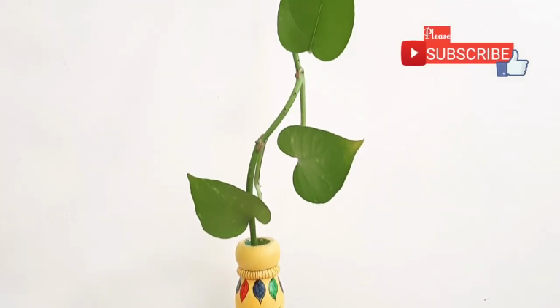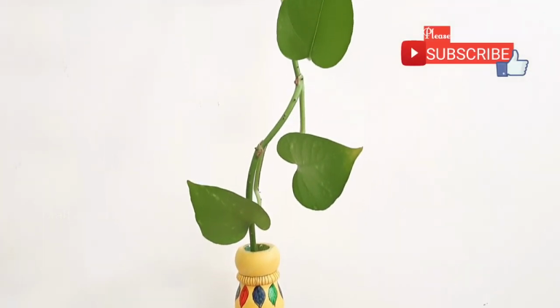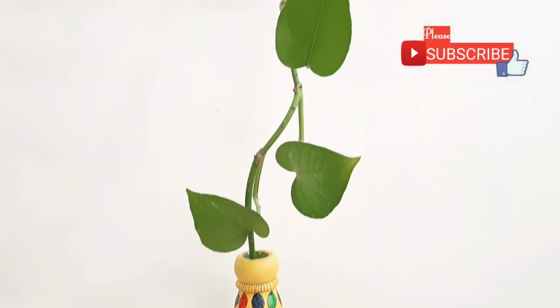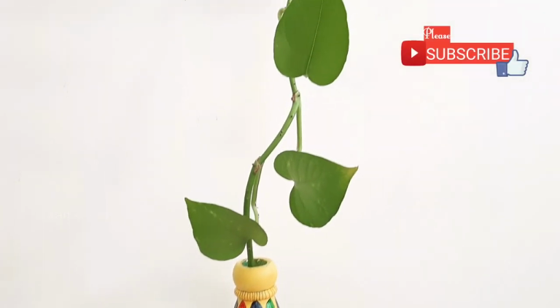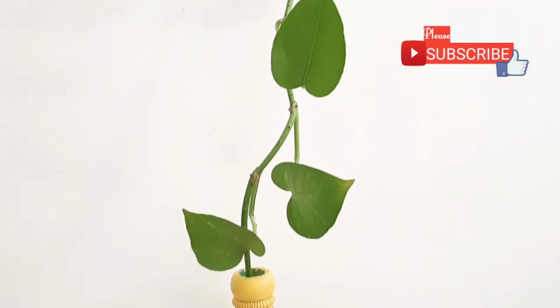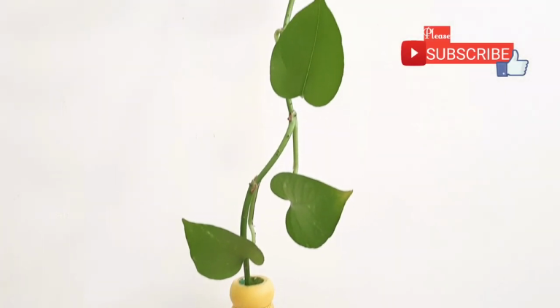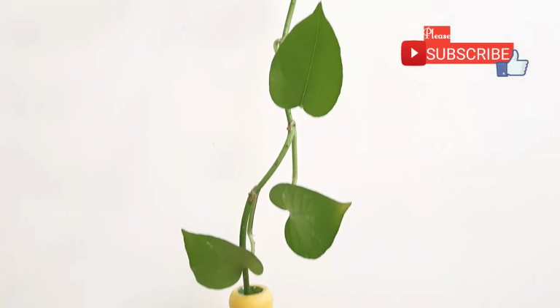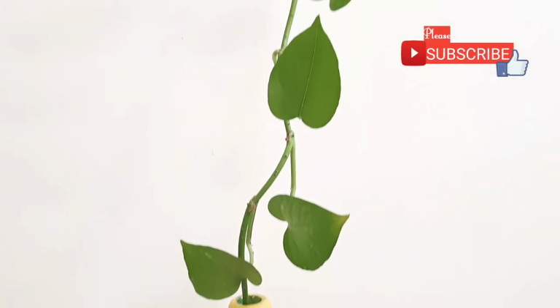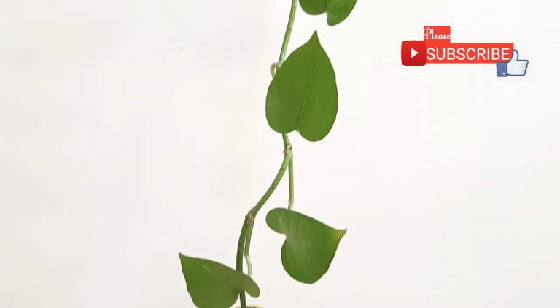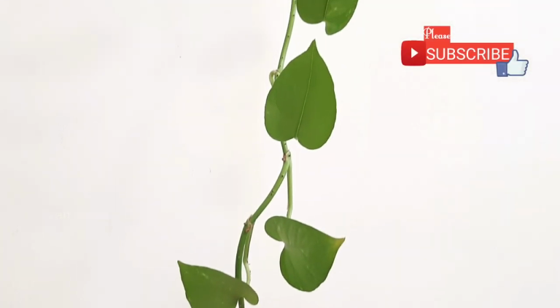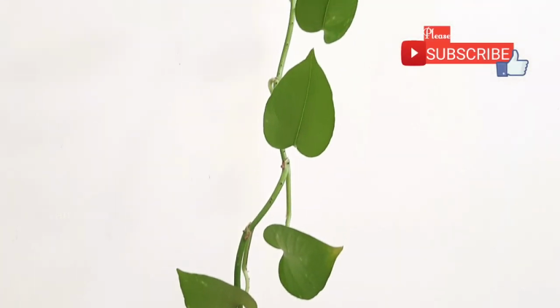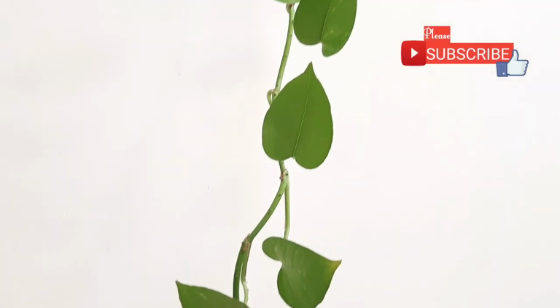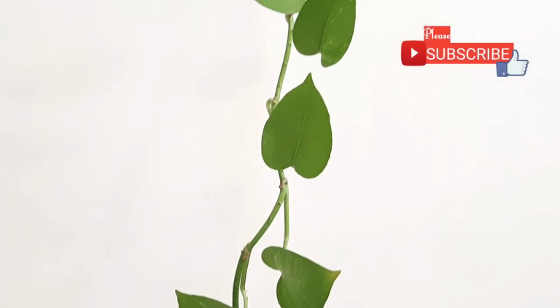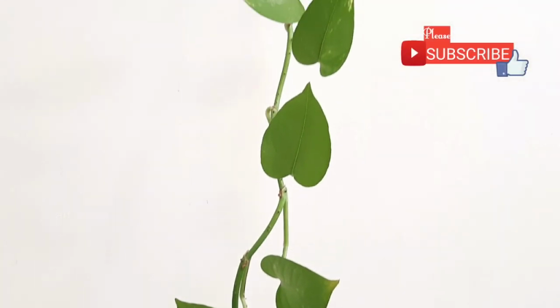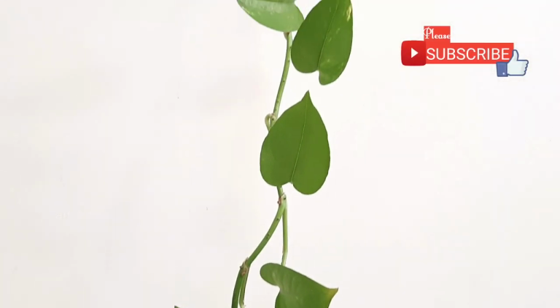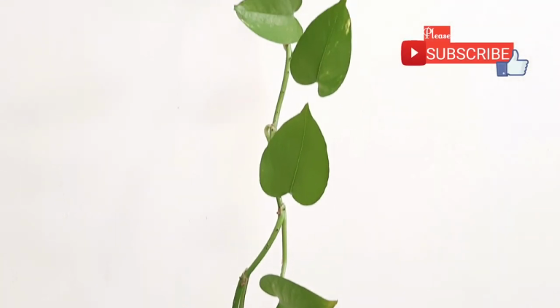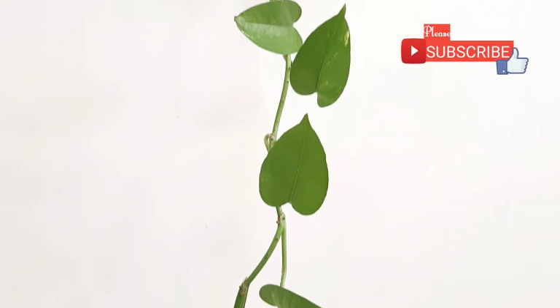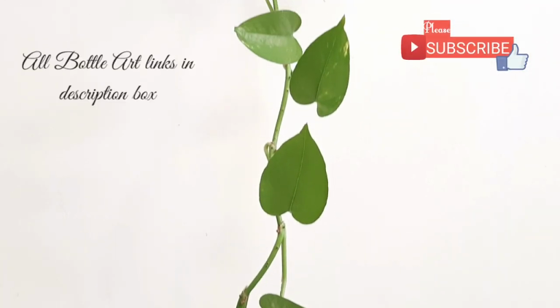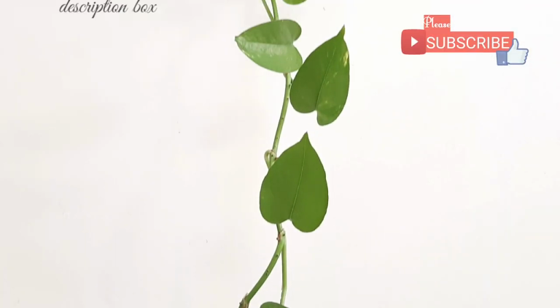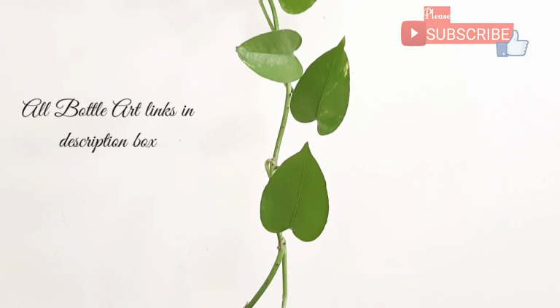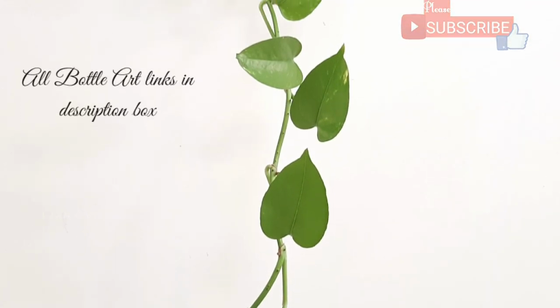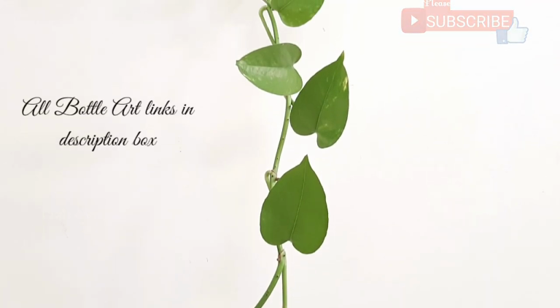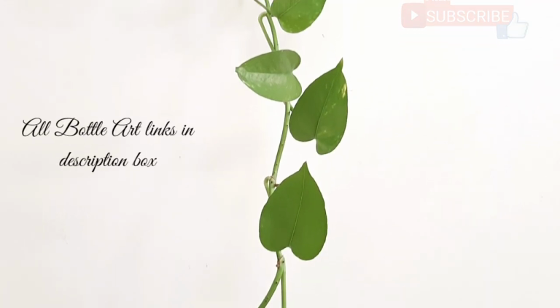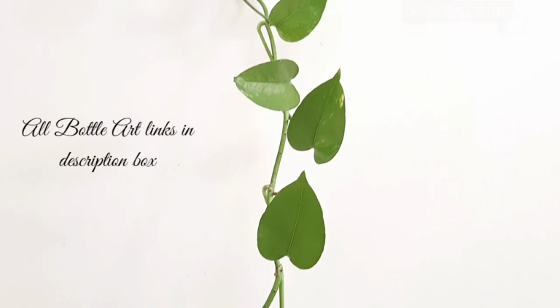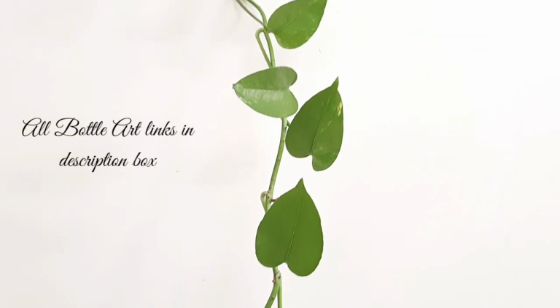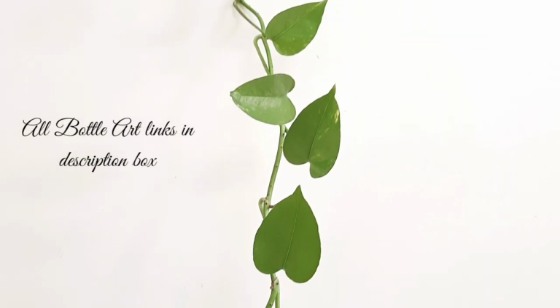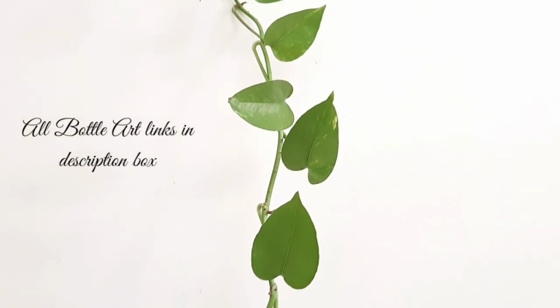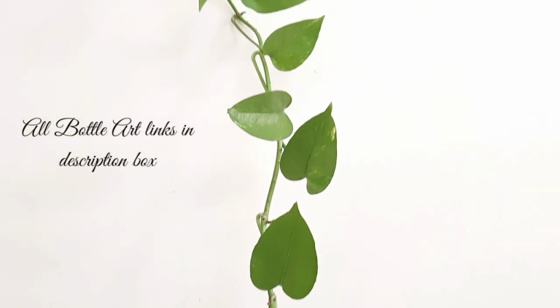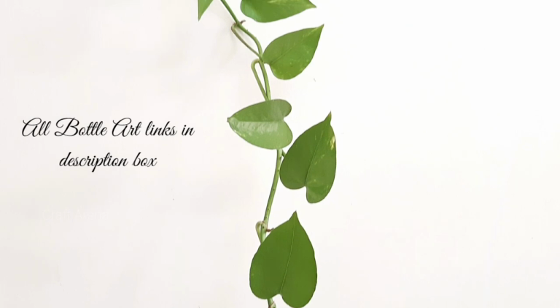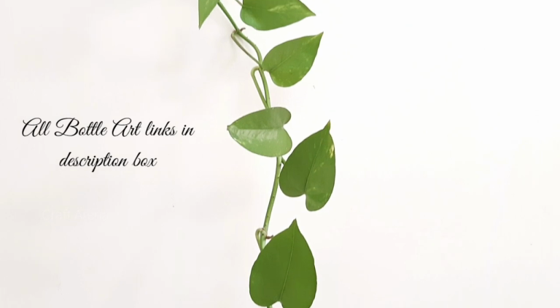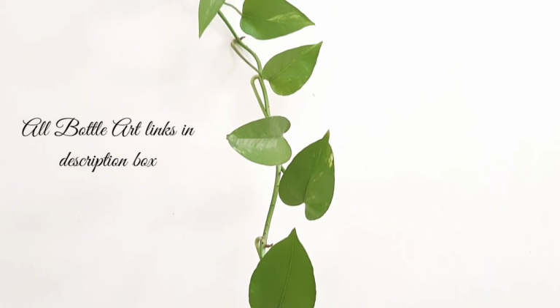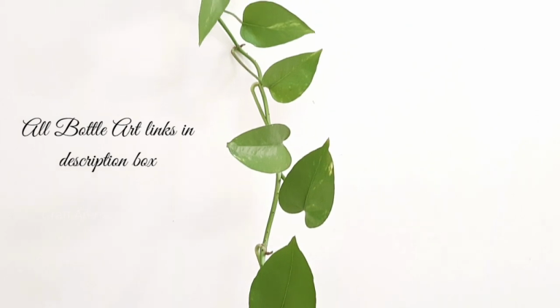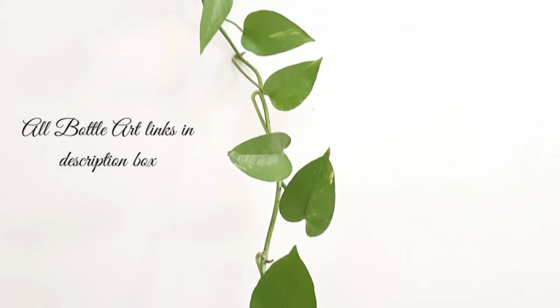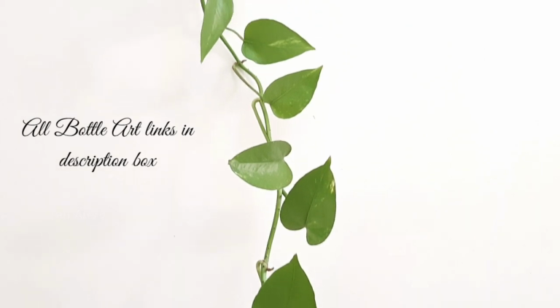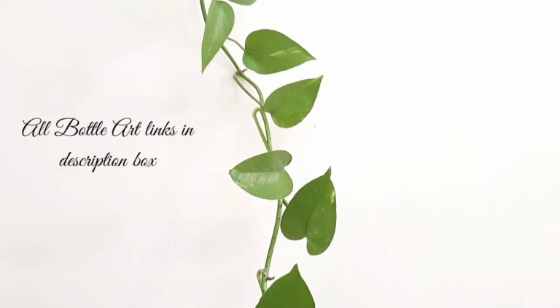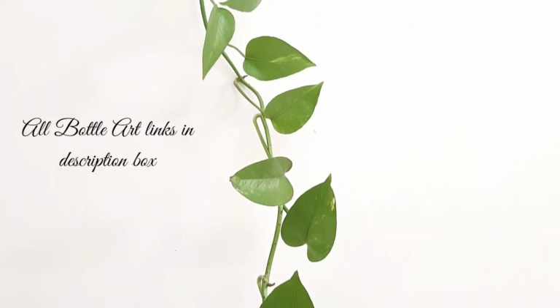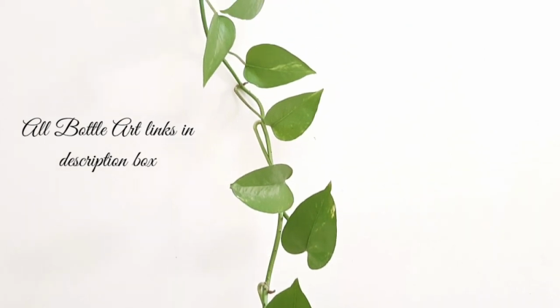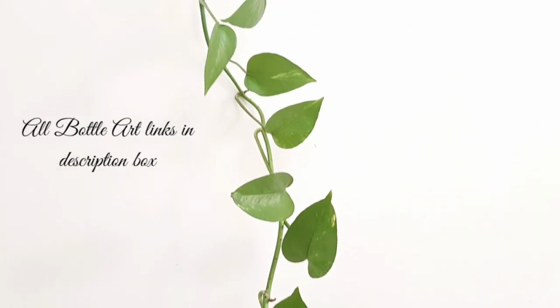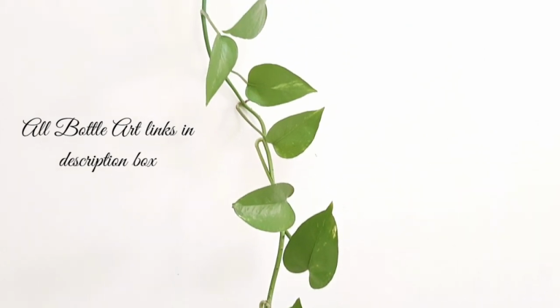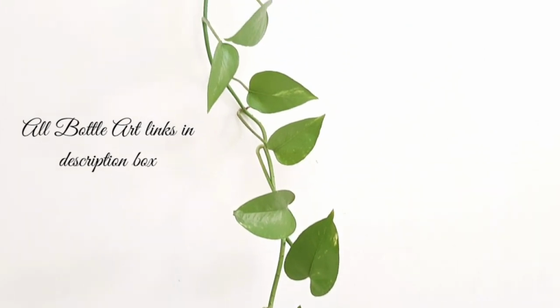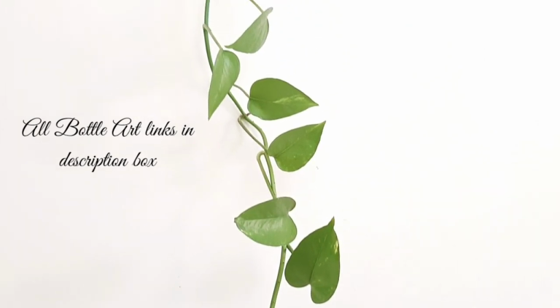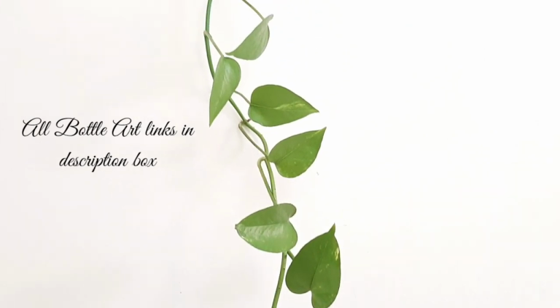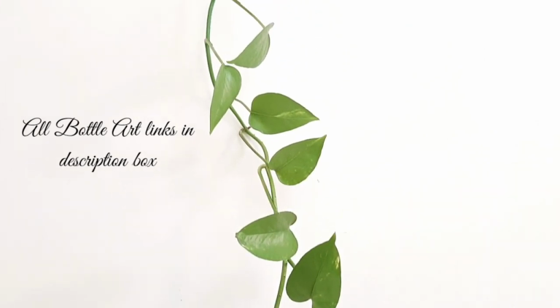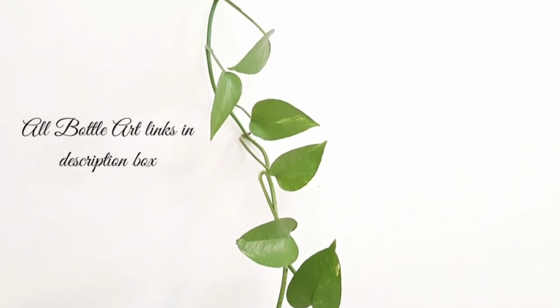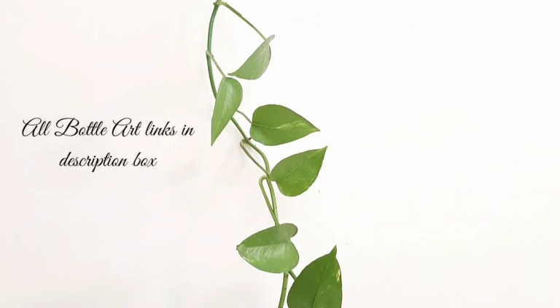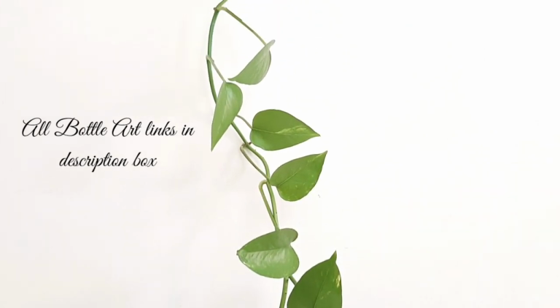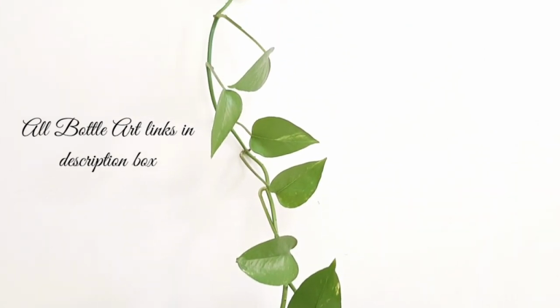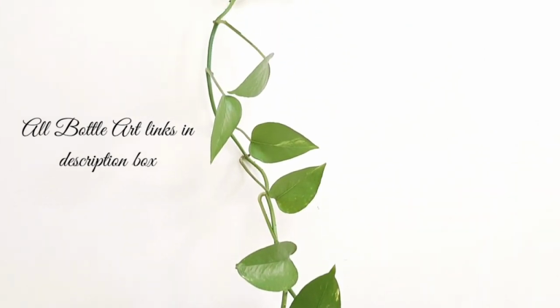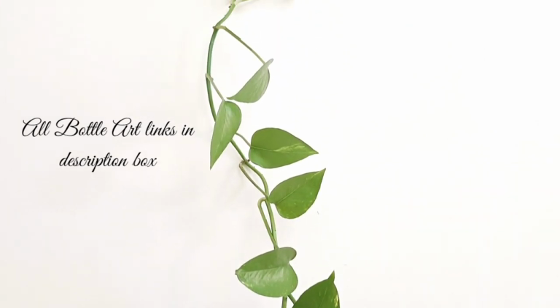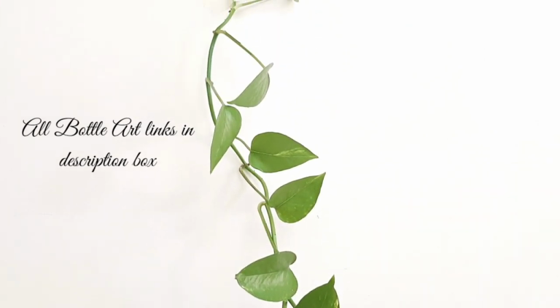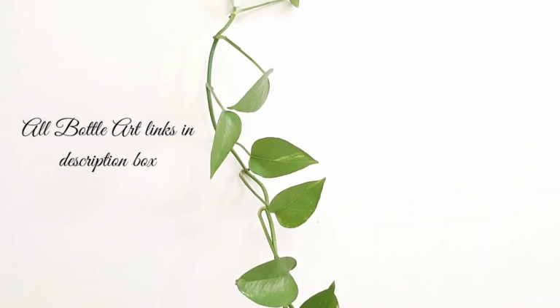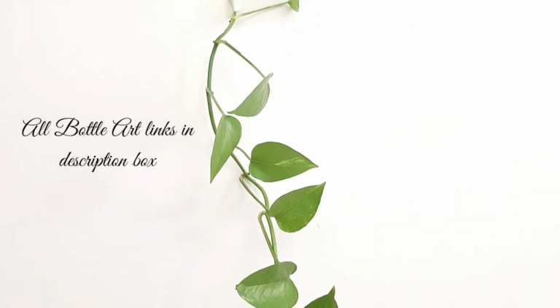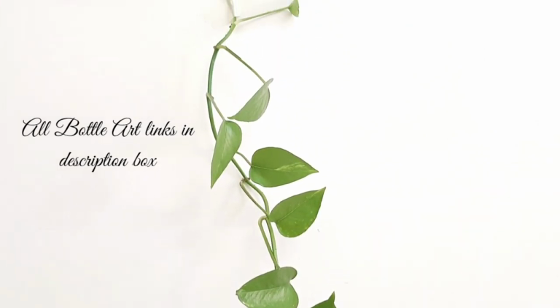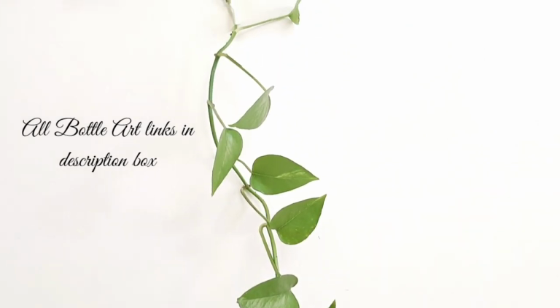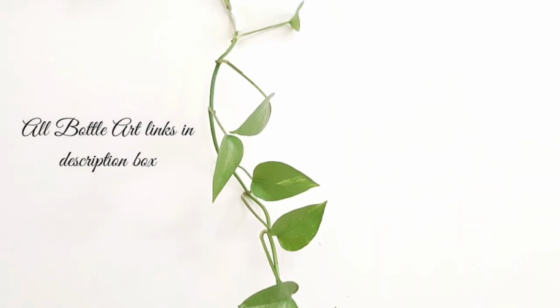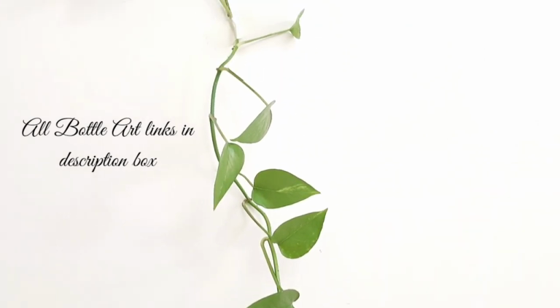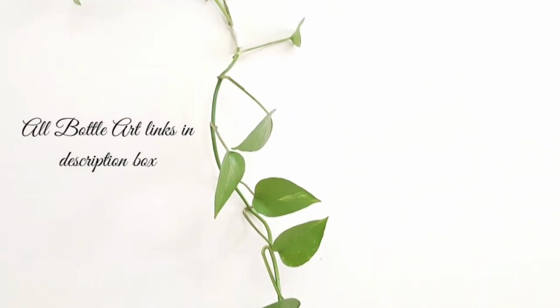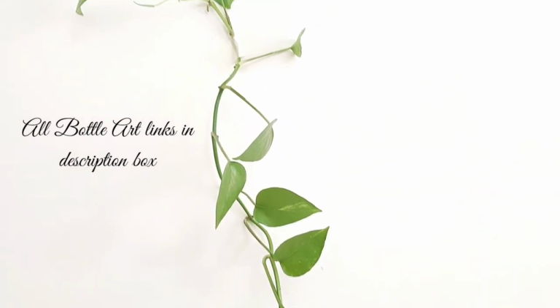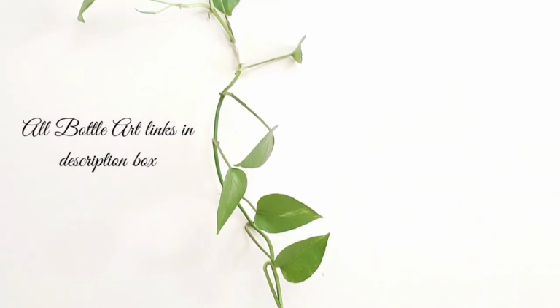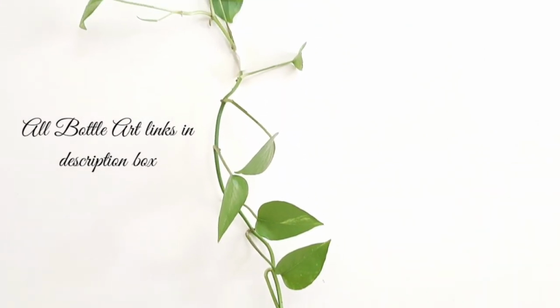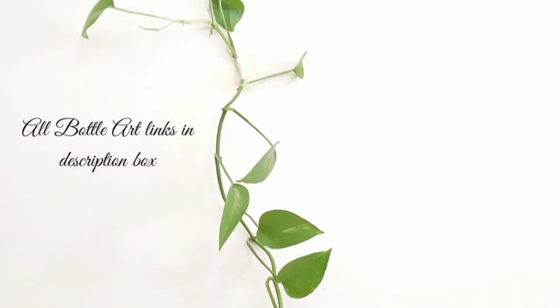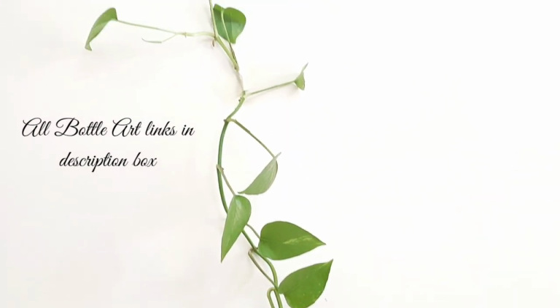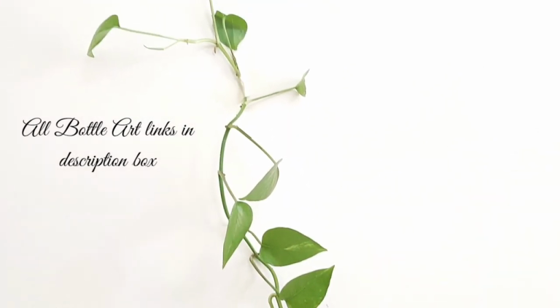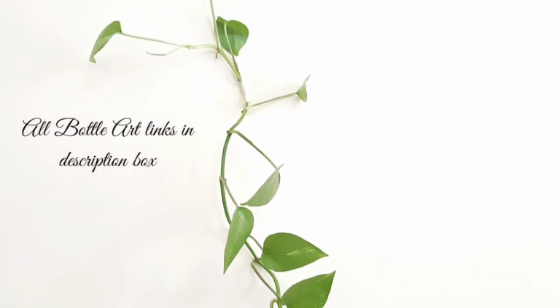If we put them in soil we can grow them indoors or outdoors, but if we grow them in water then we should keep them in a shade area.